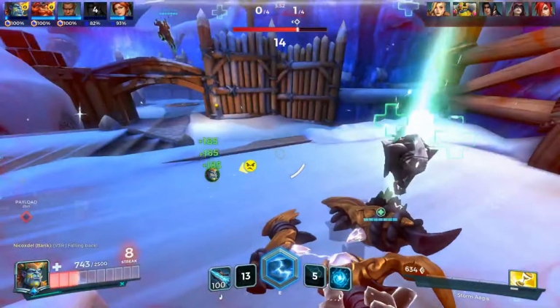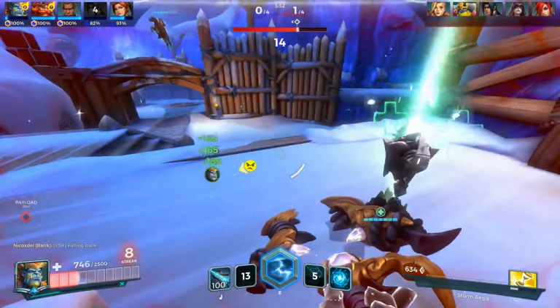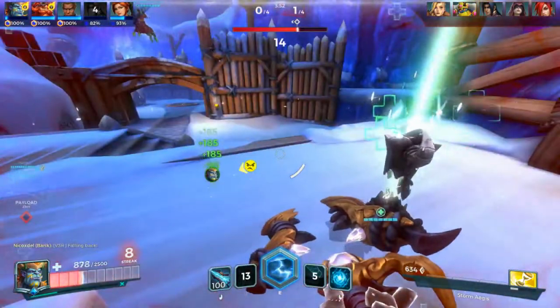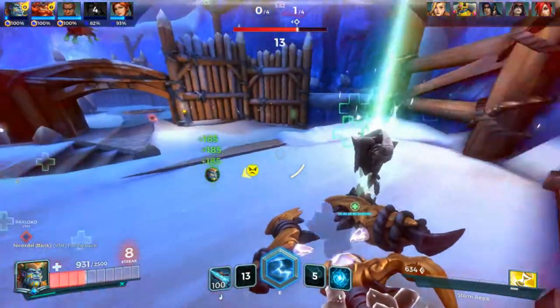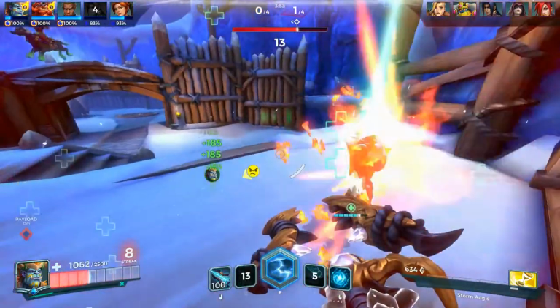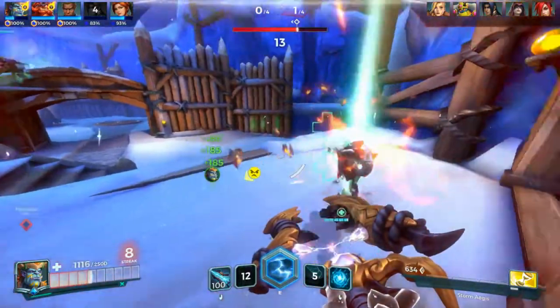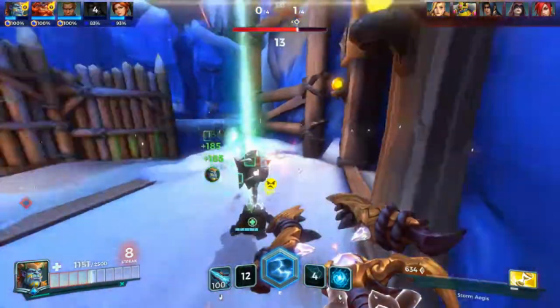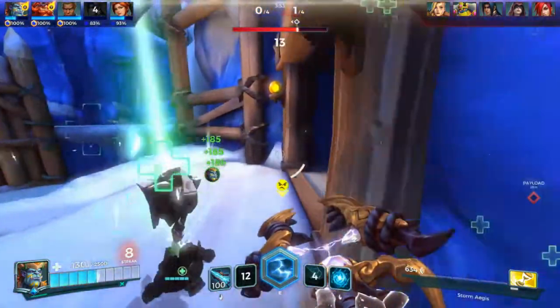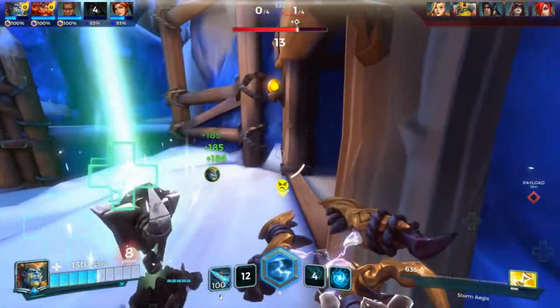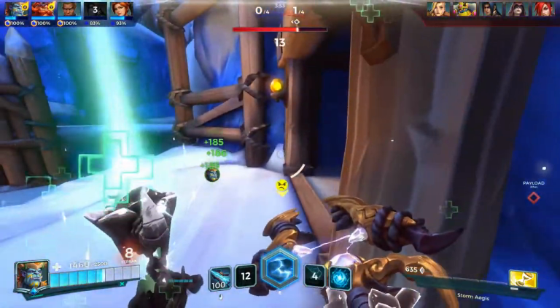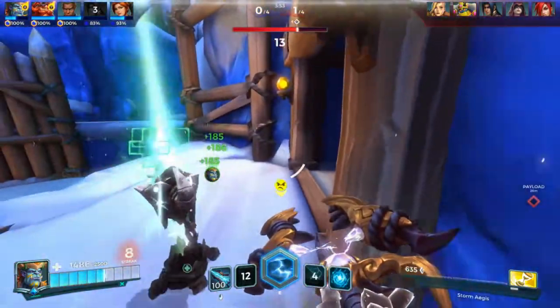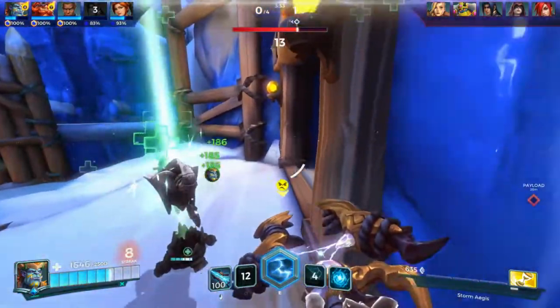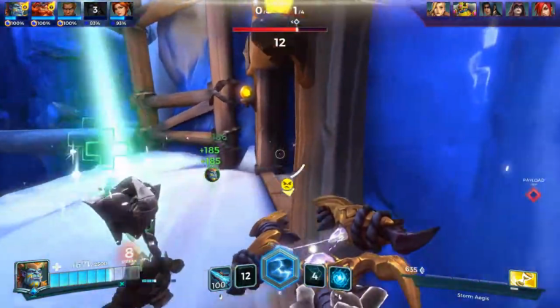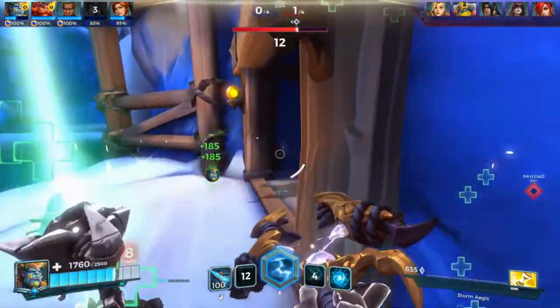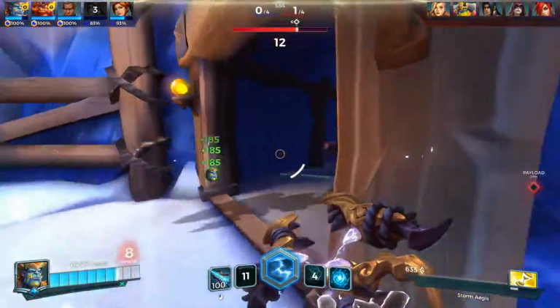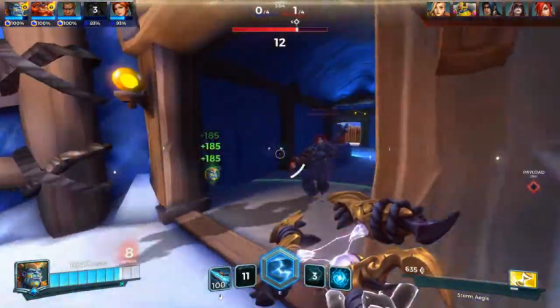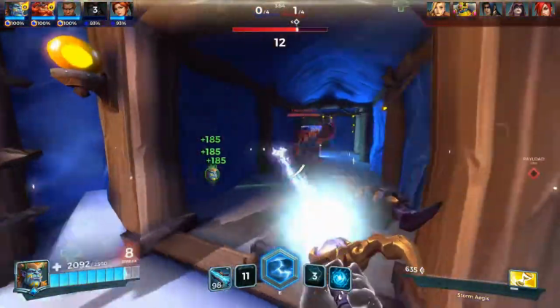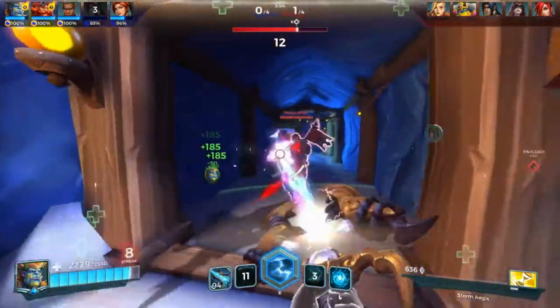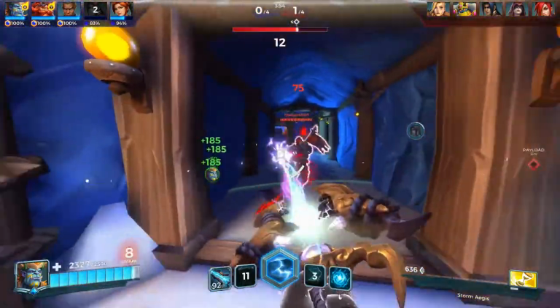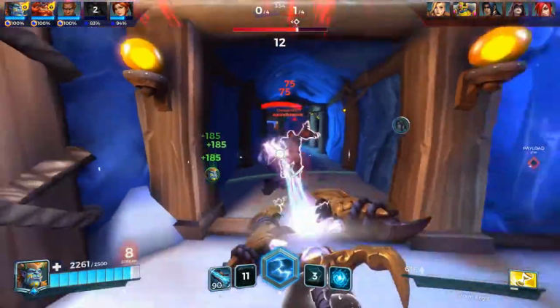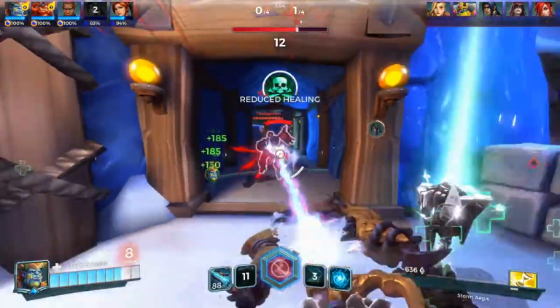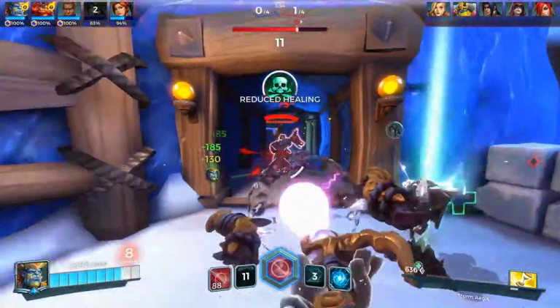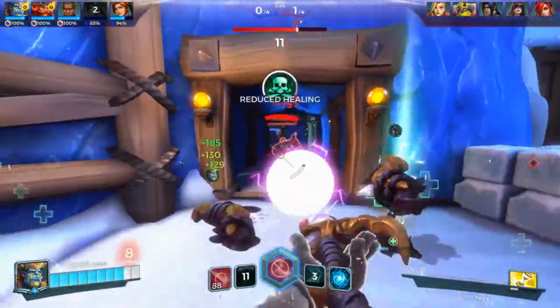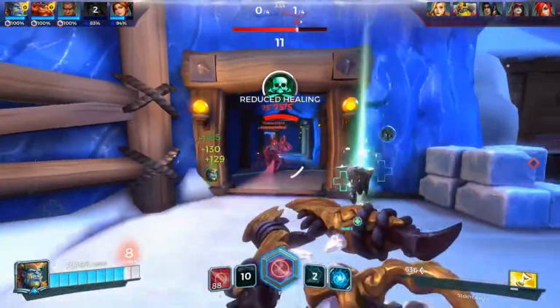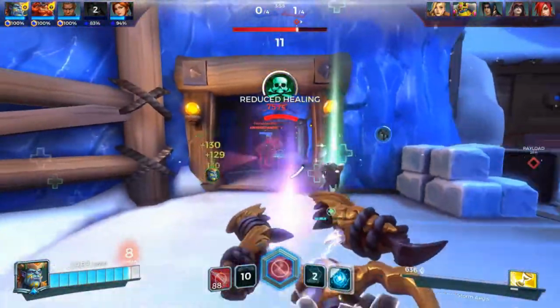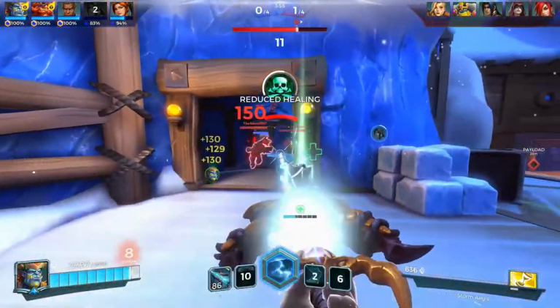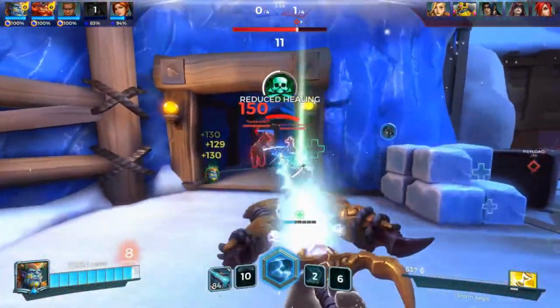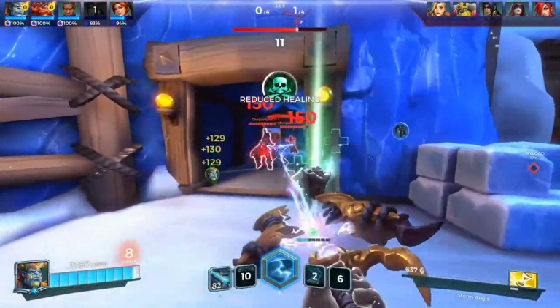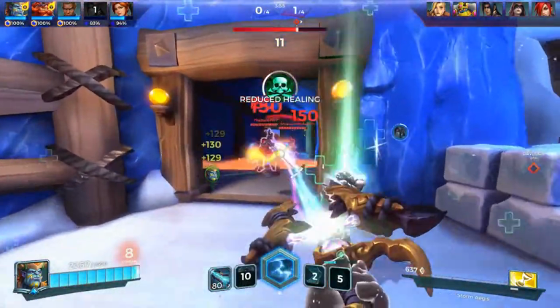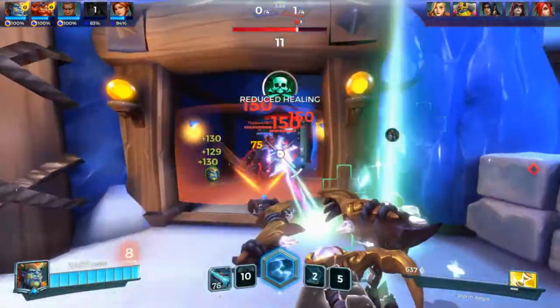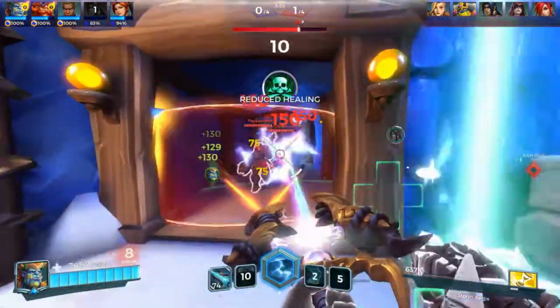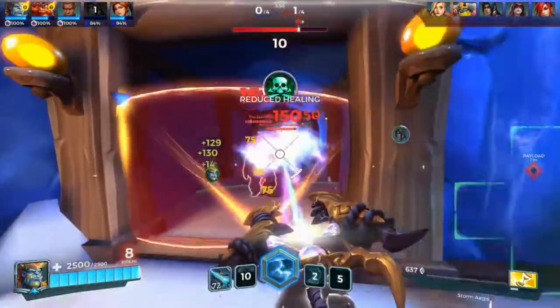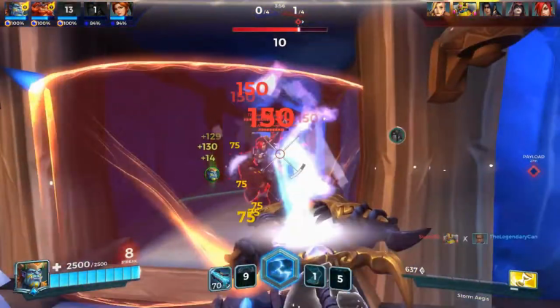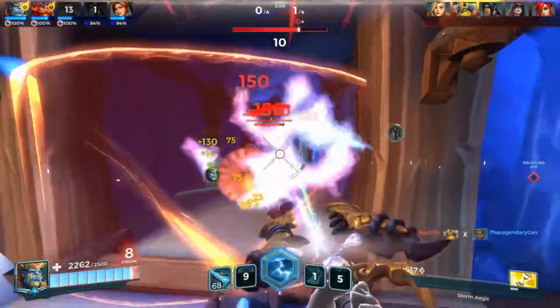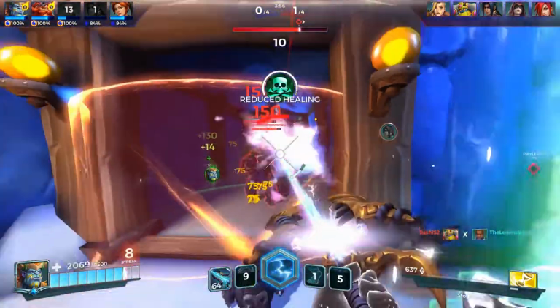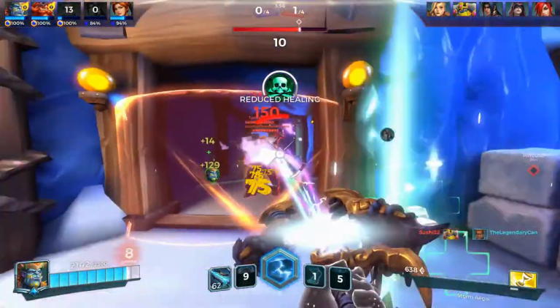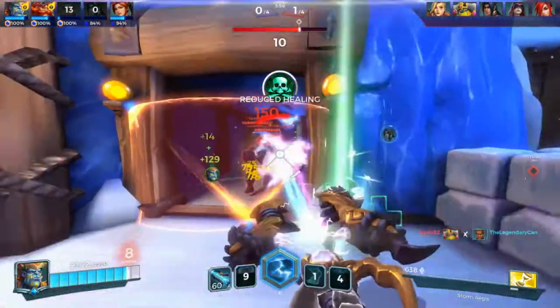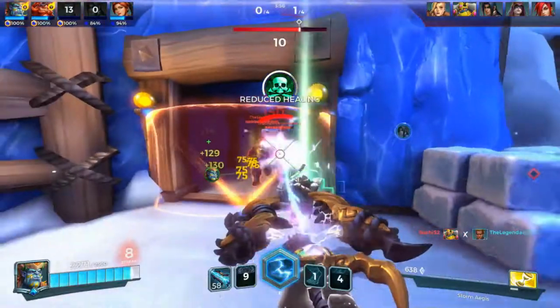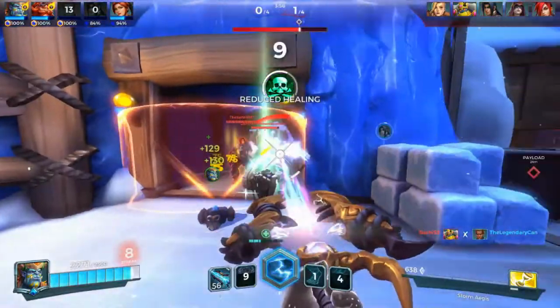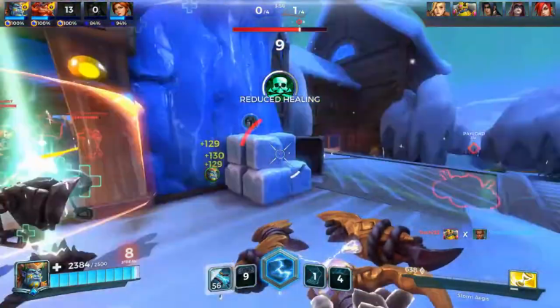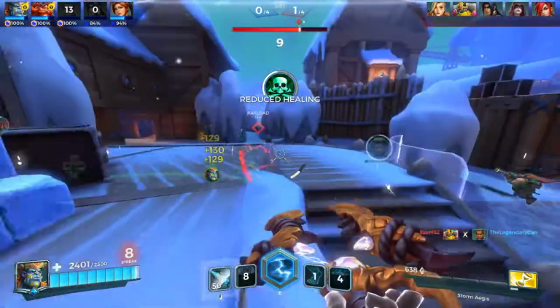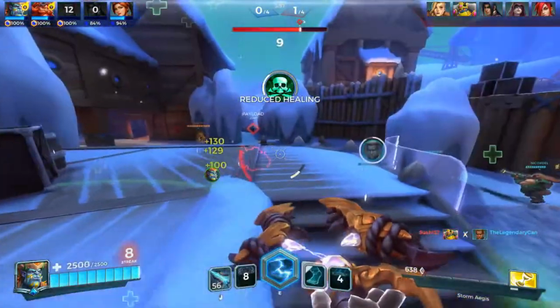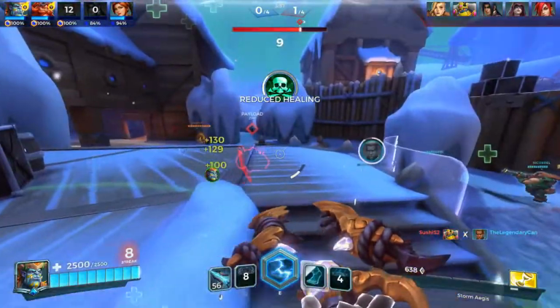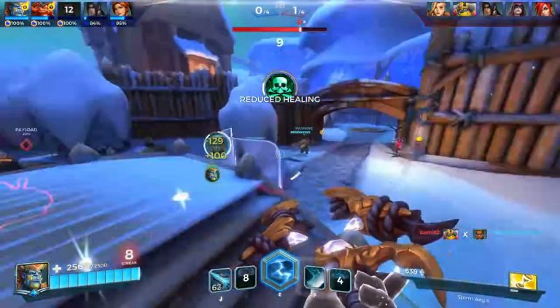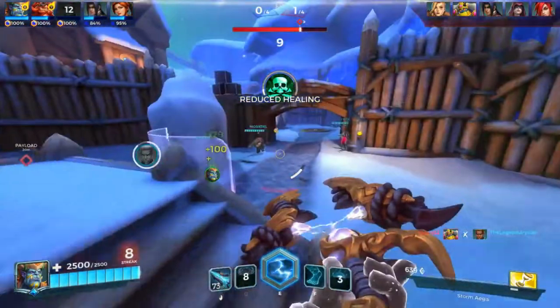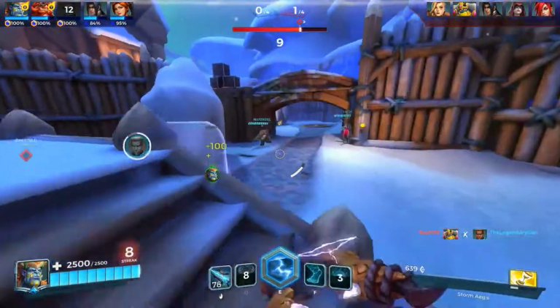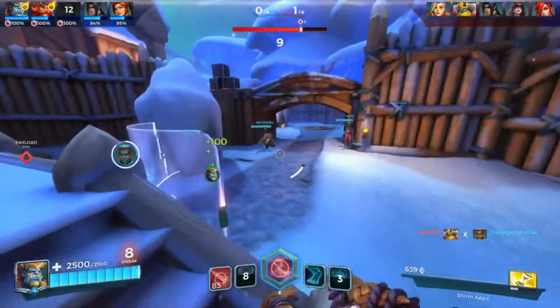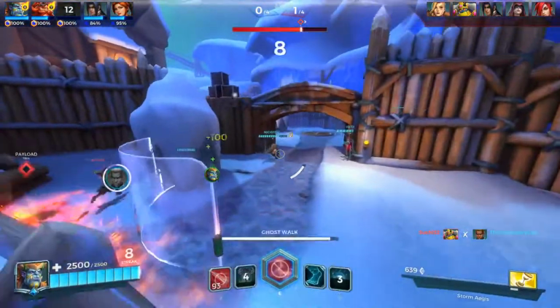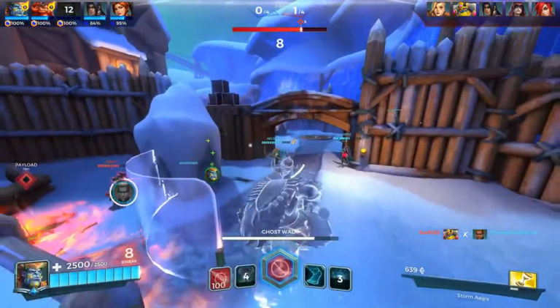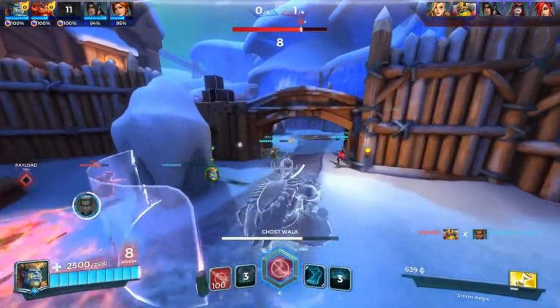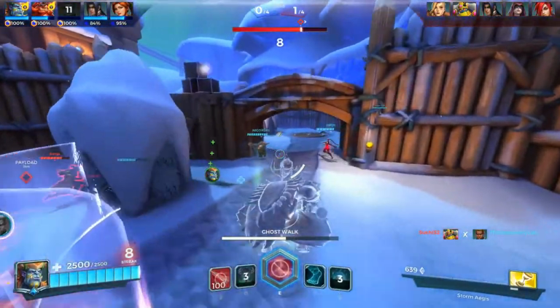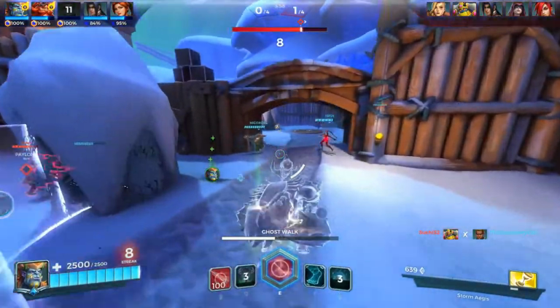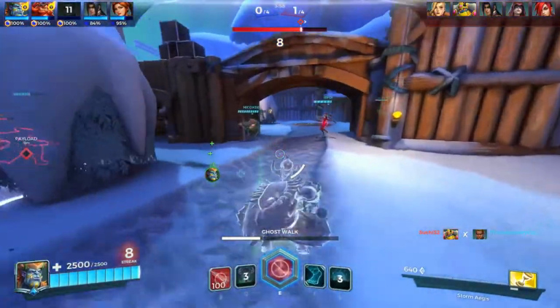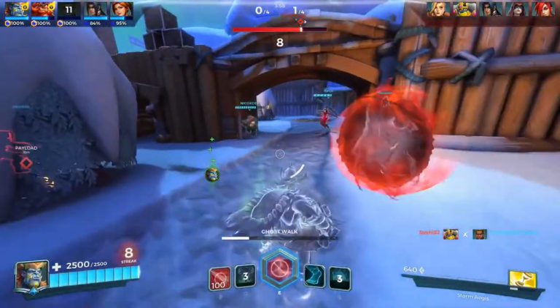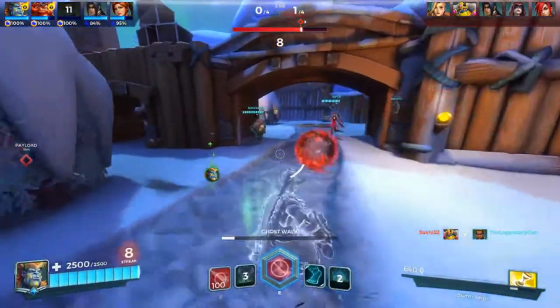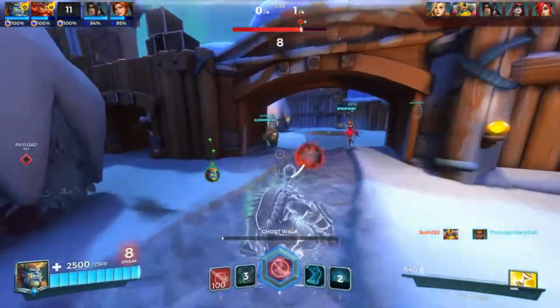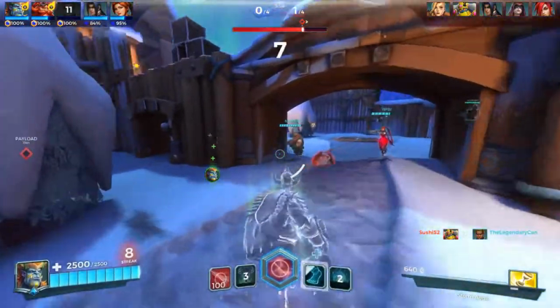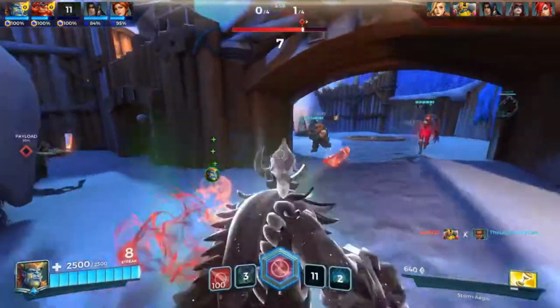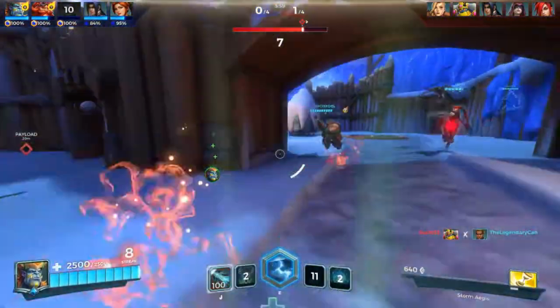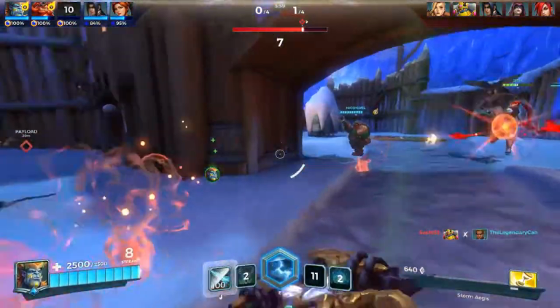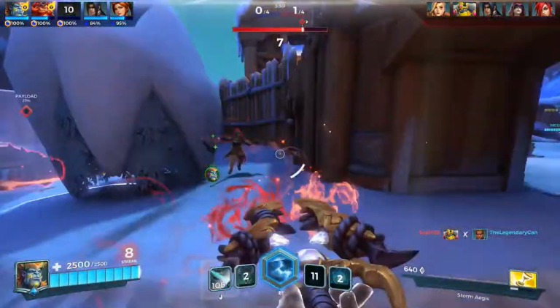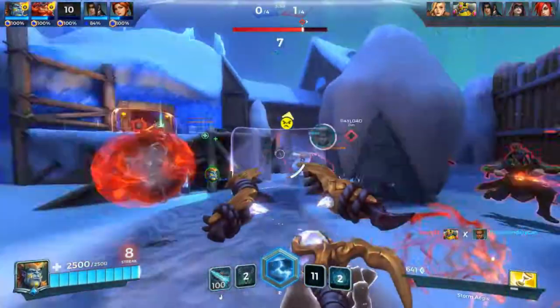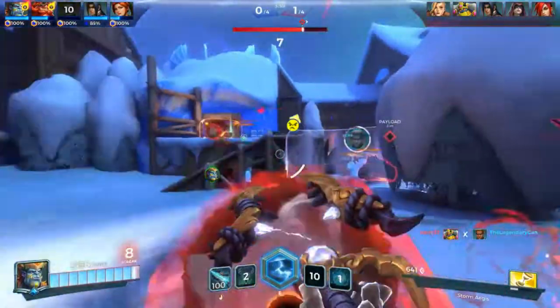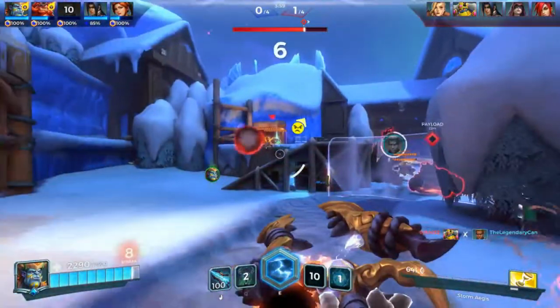Totemic Ward is the best option for his legendary card because it greatly boosts his healing output and can ruin any Bomb King's day with its CC immunity.